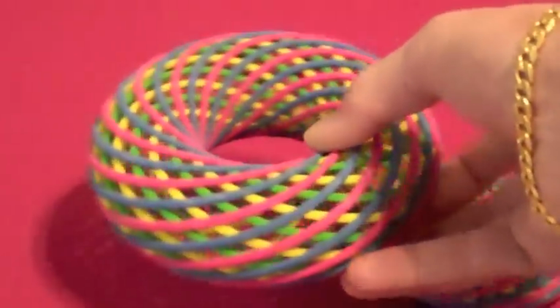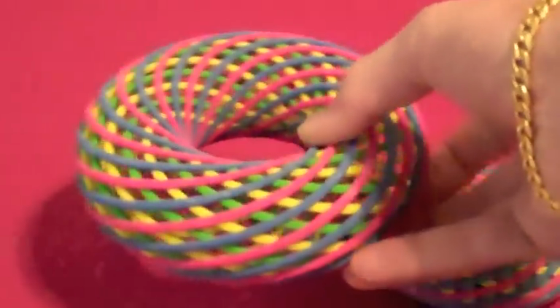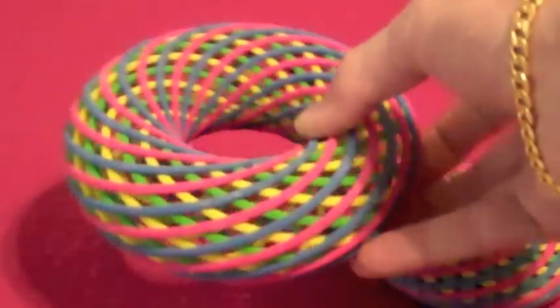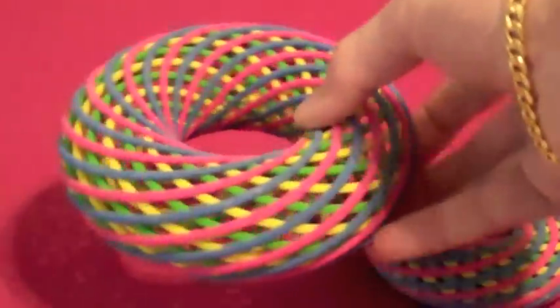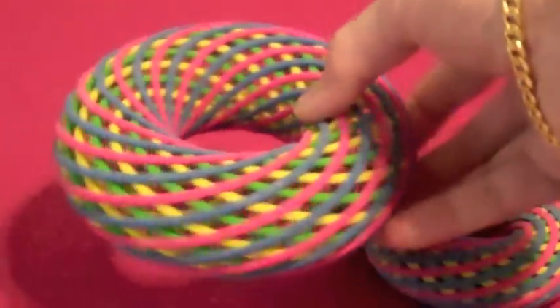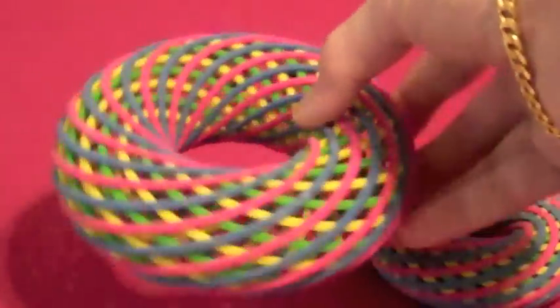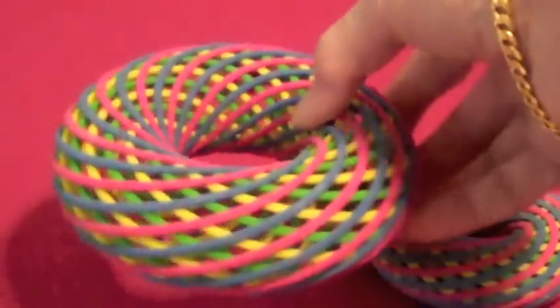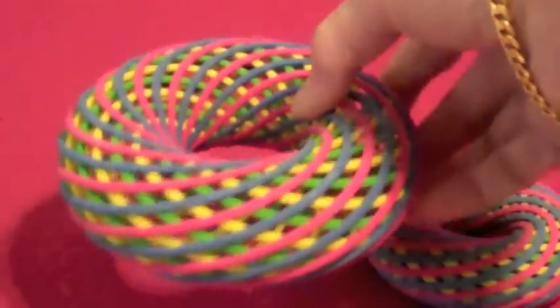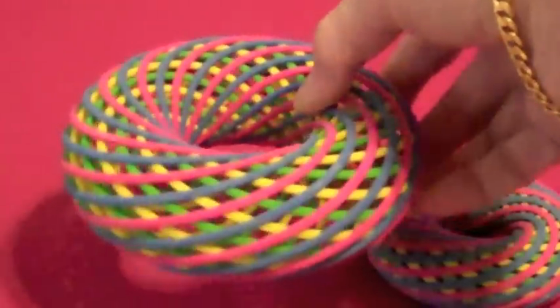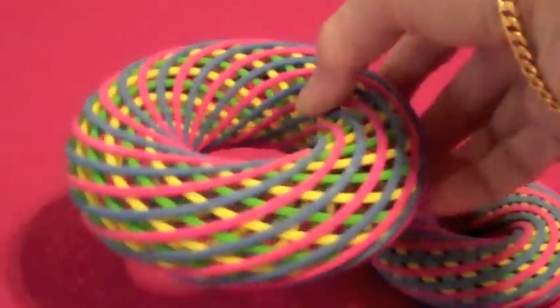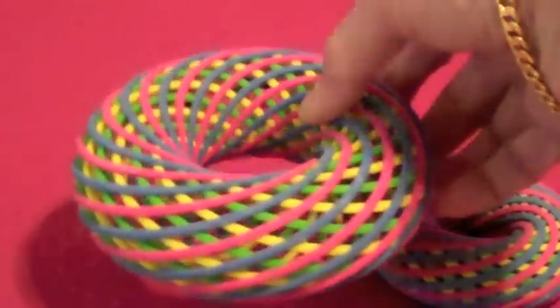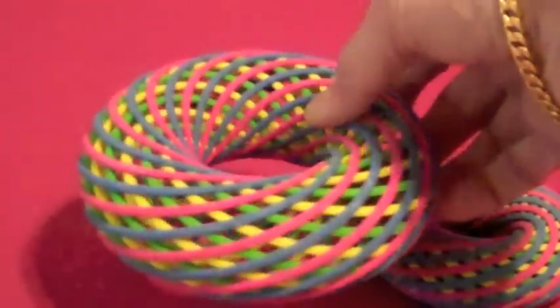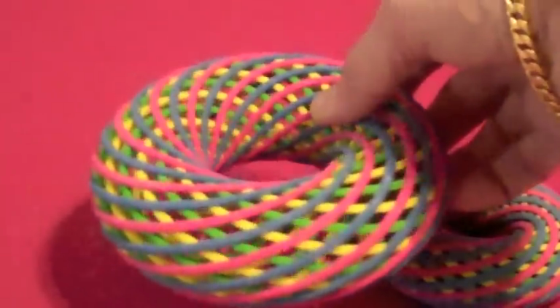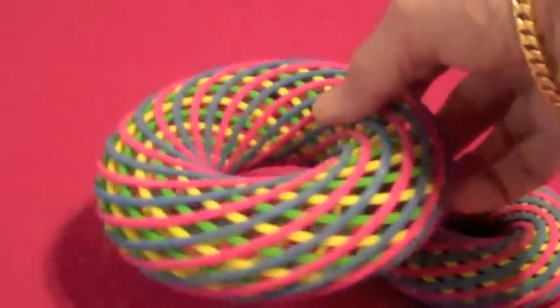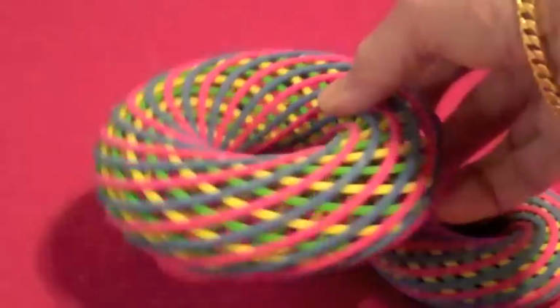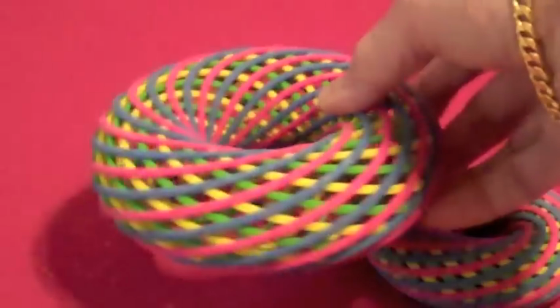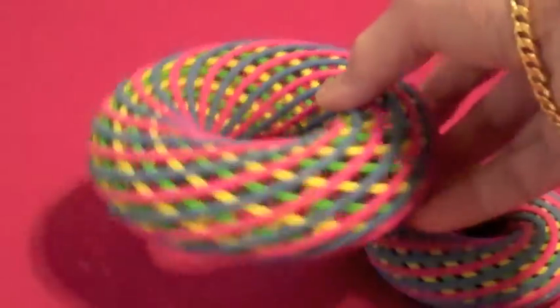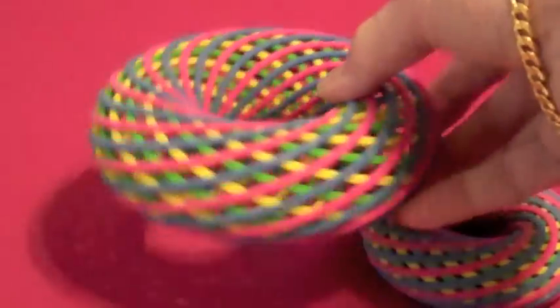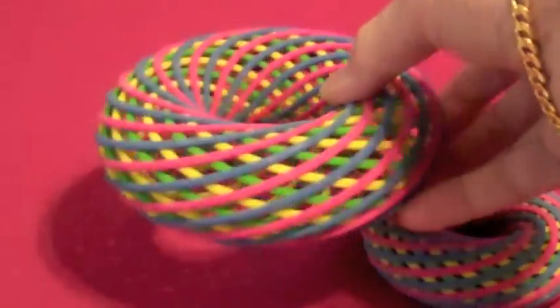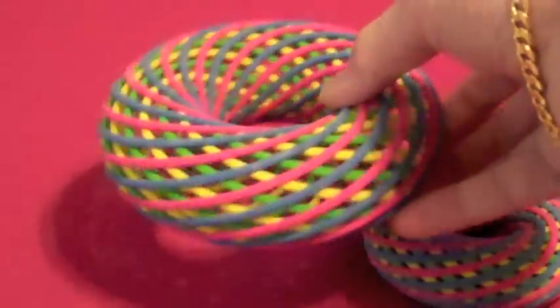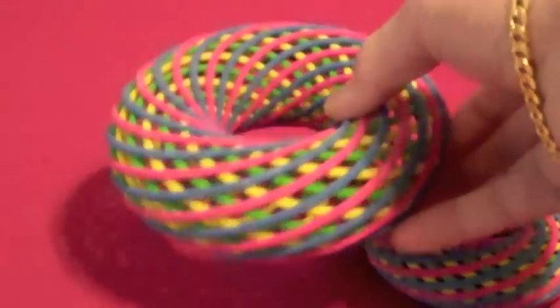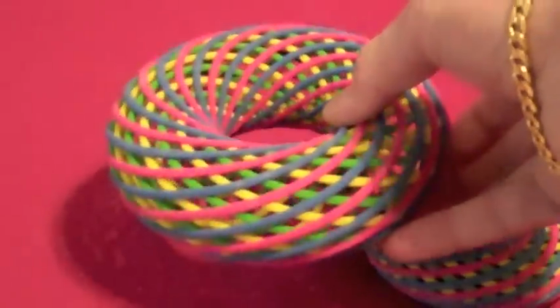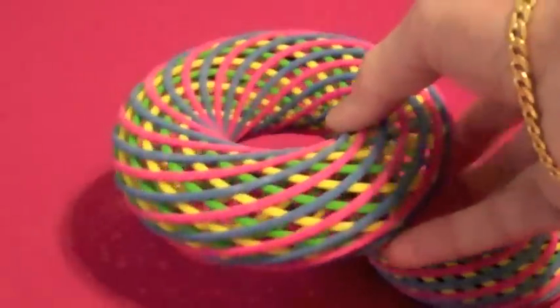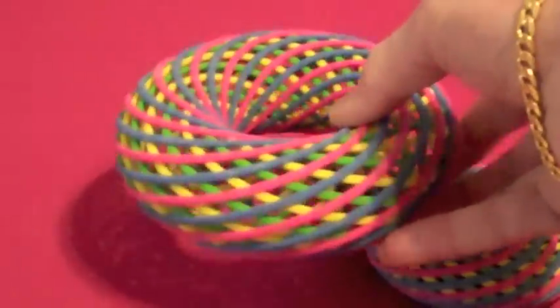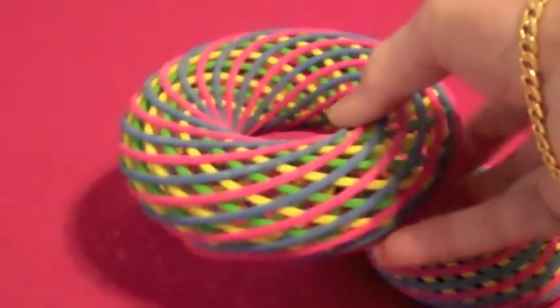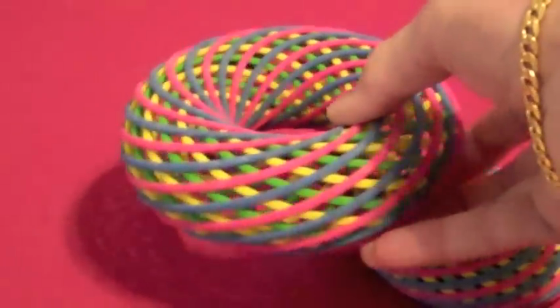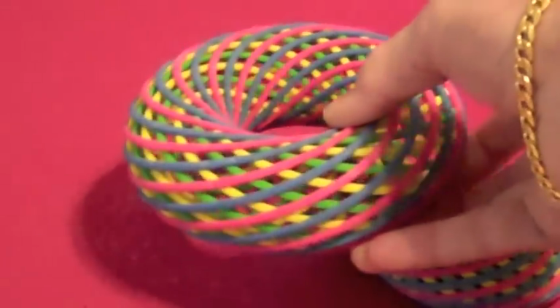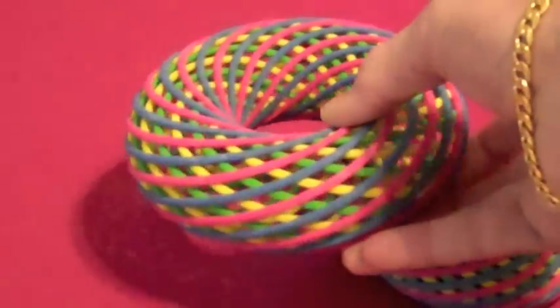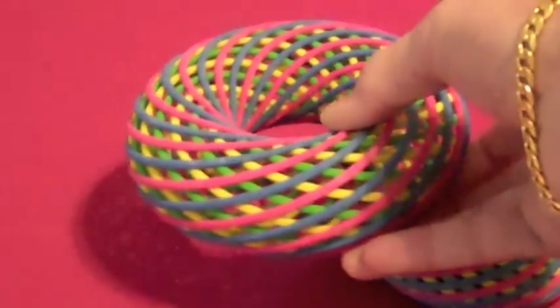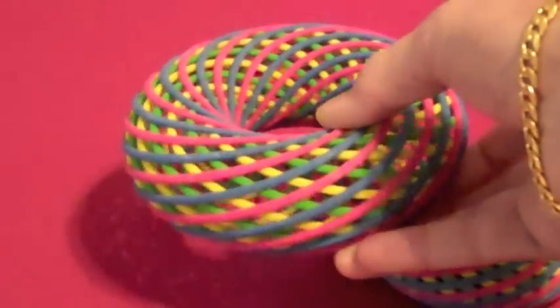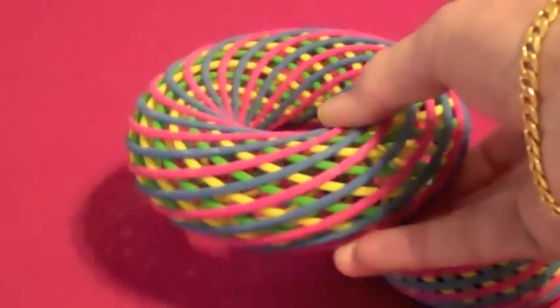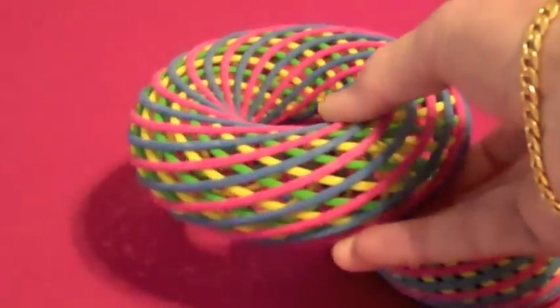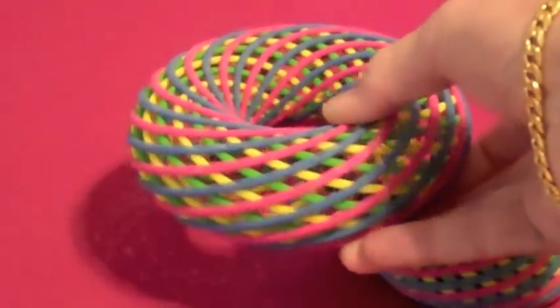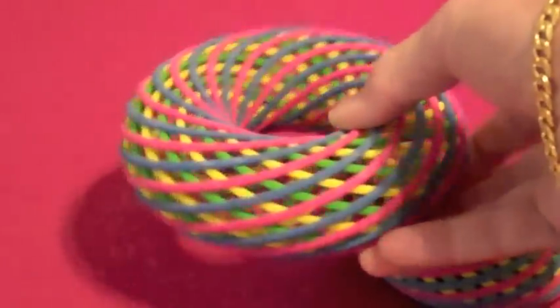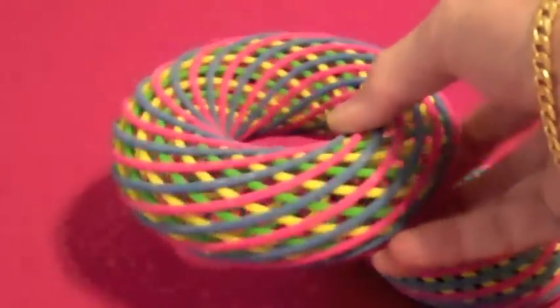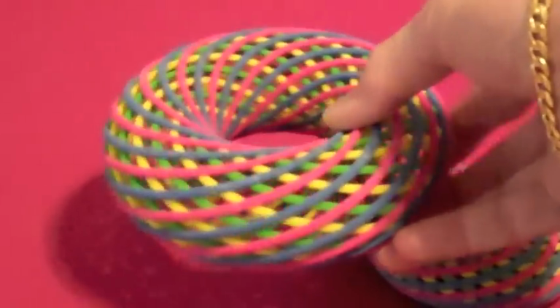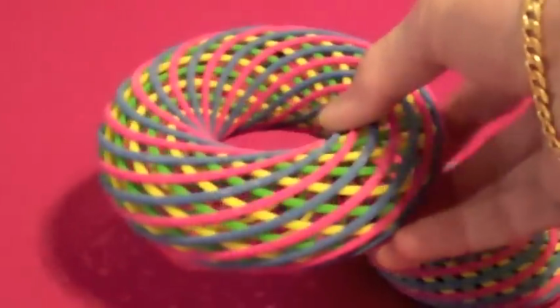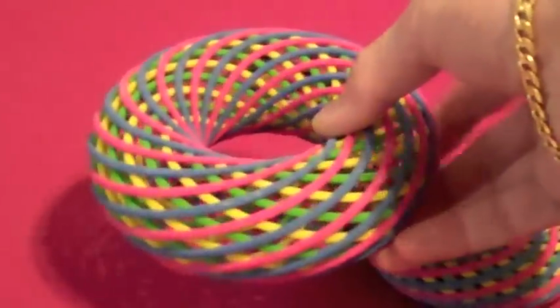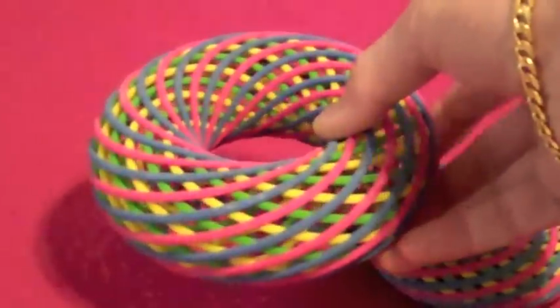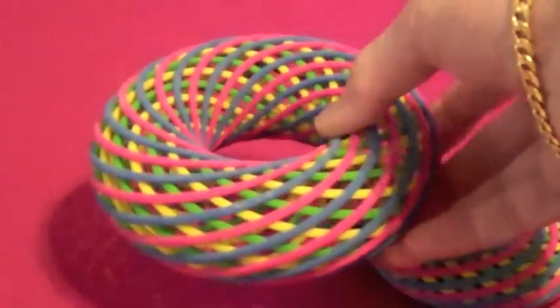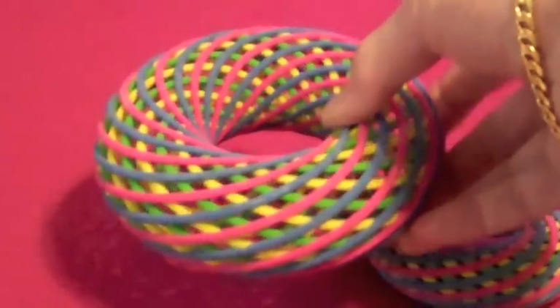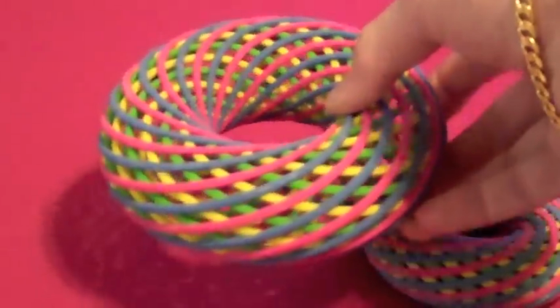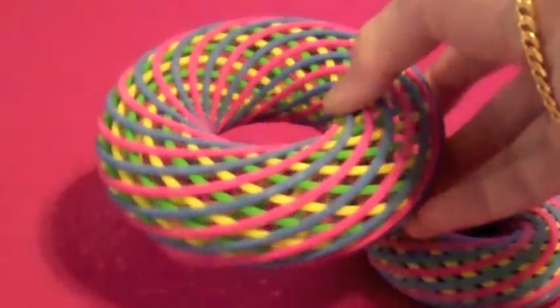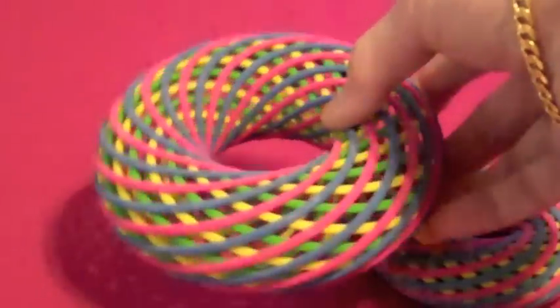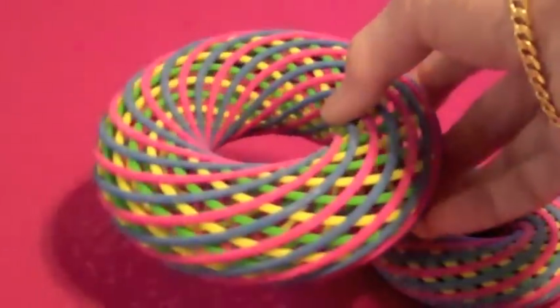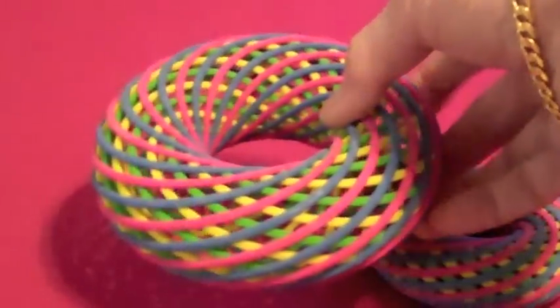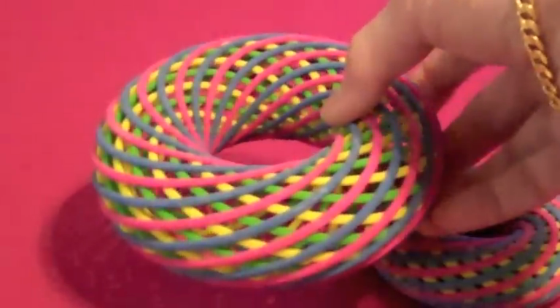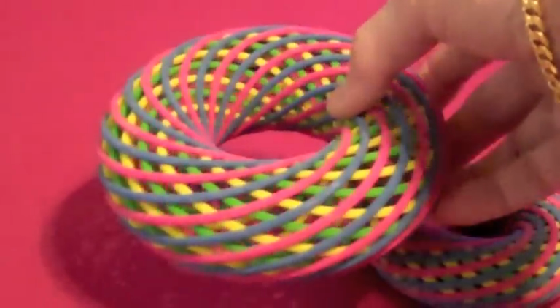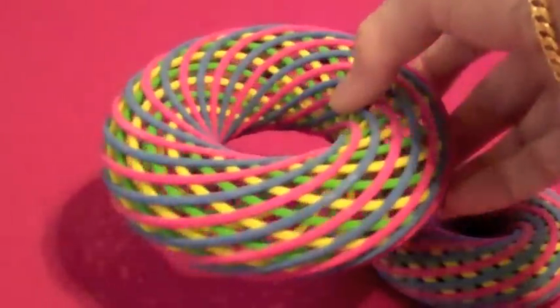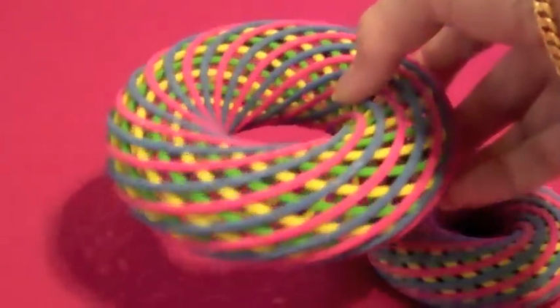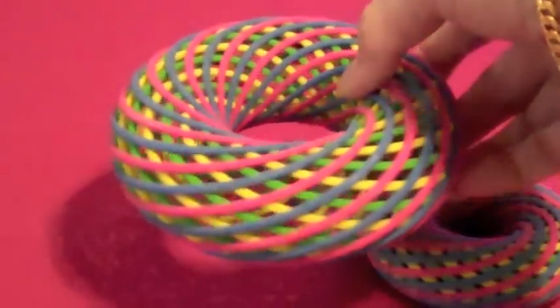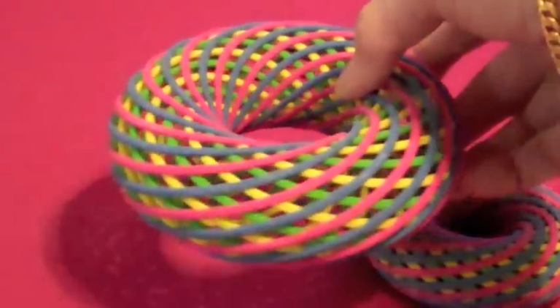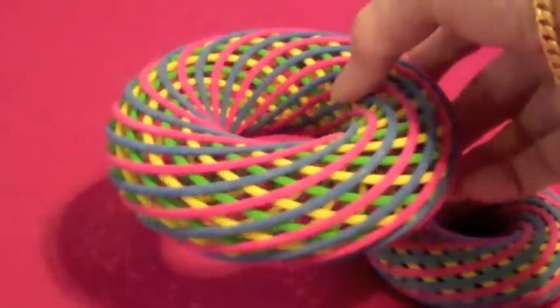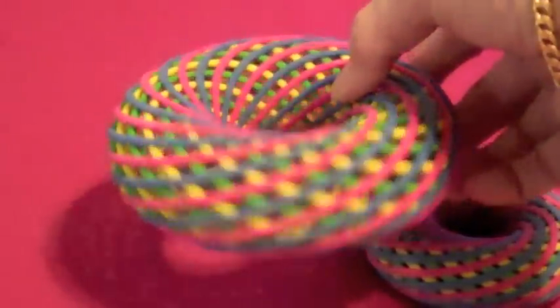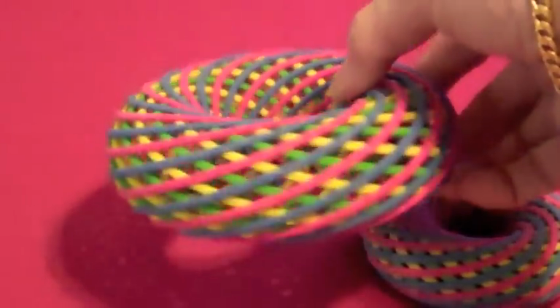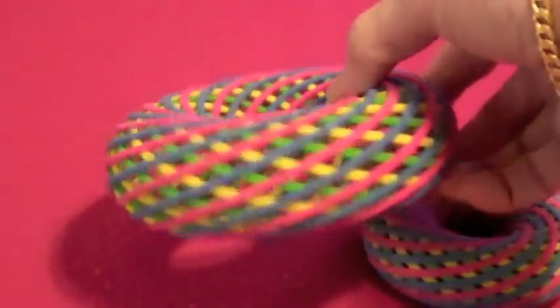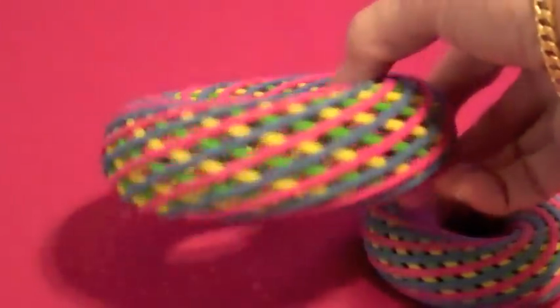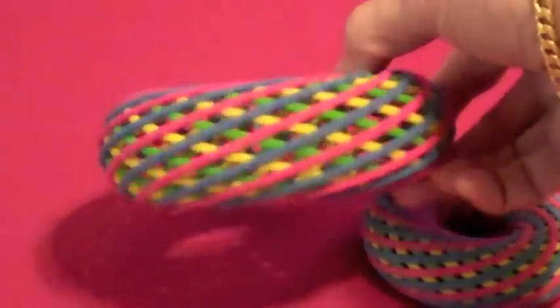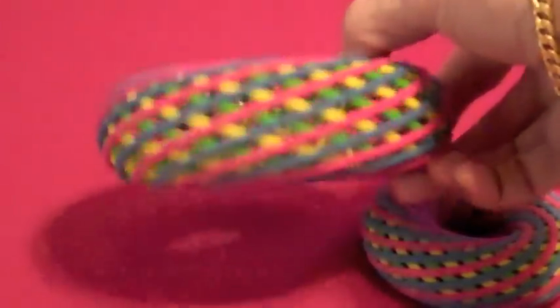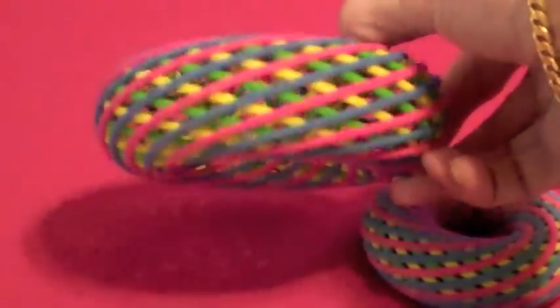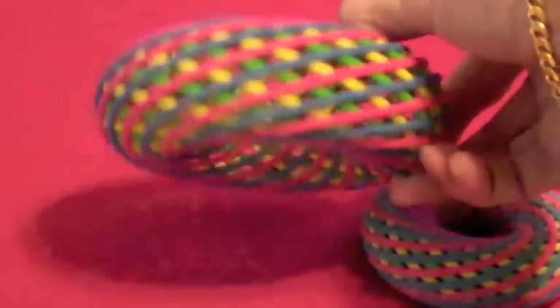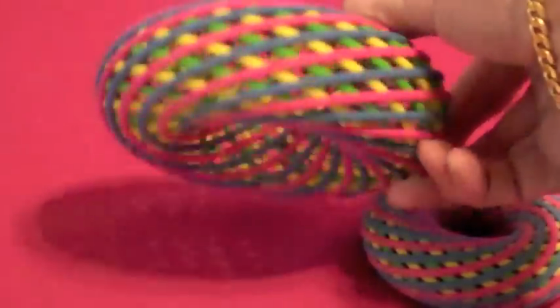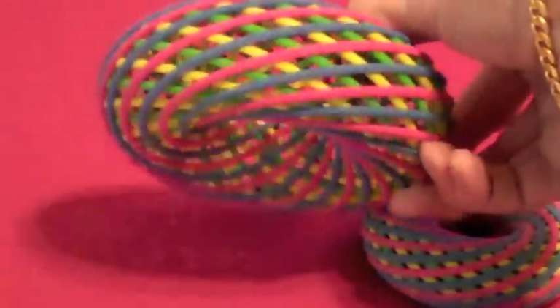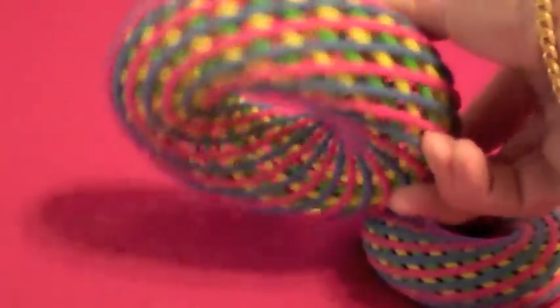Each torus has four individual color bands, with each band winding nine times around the torus.